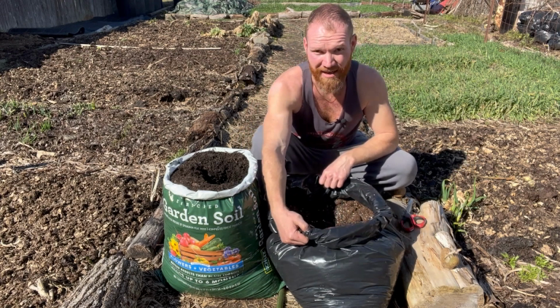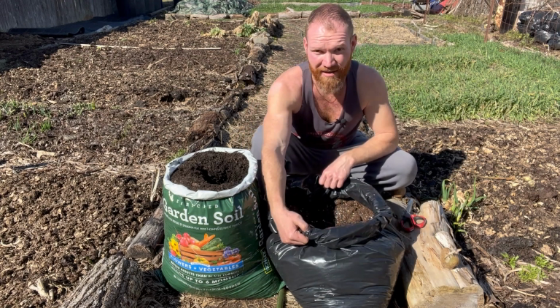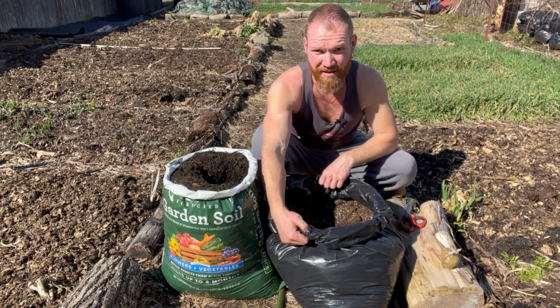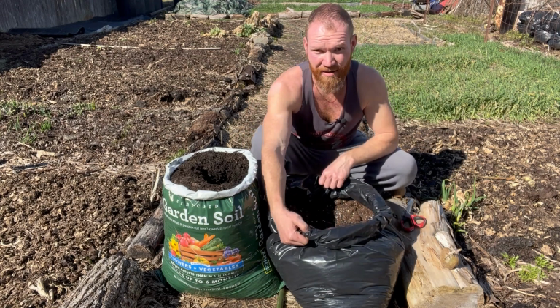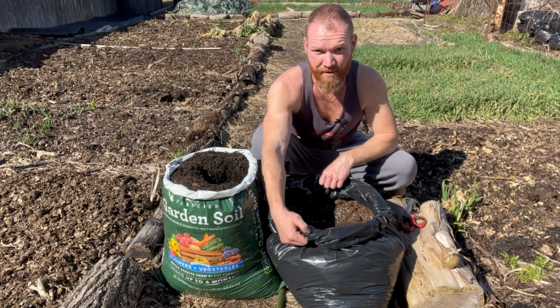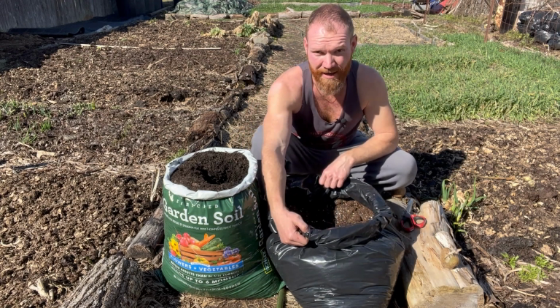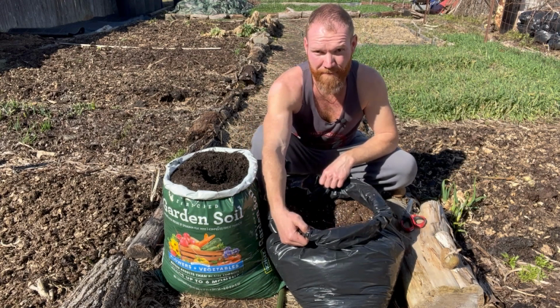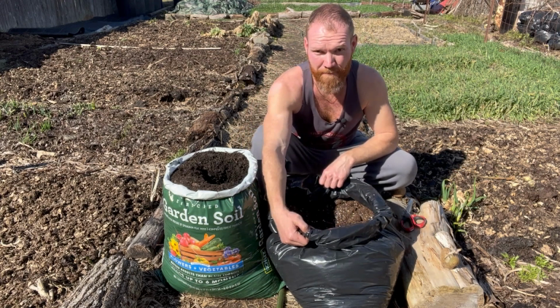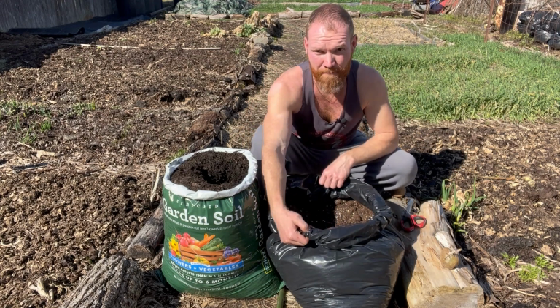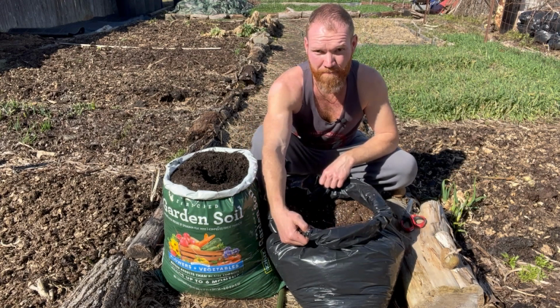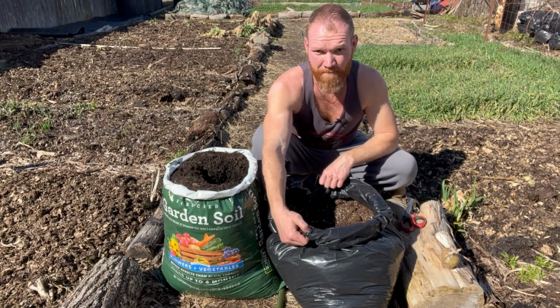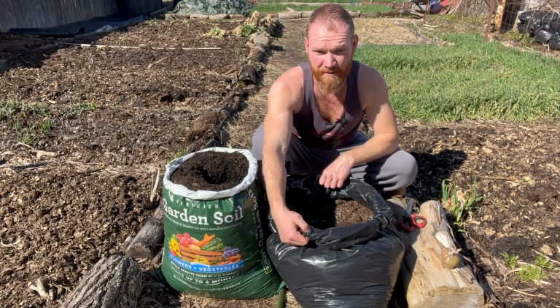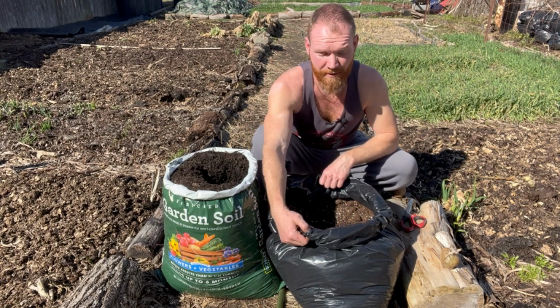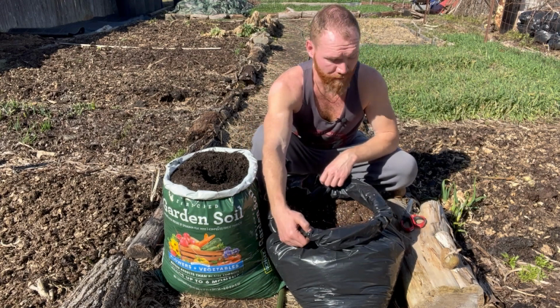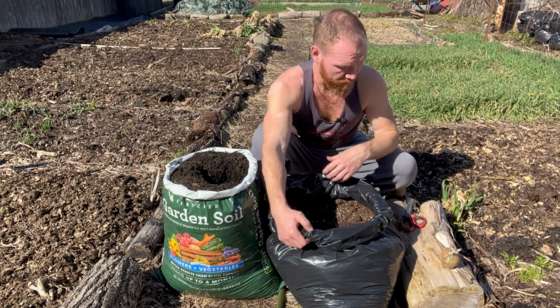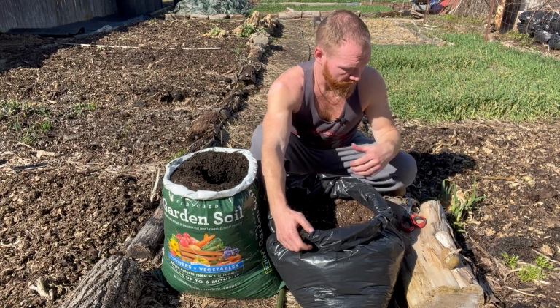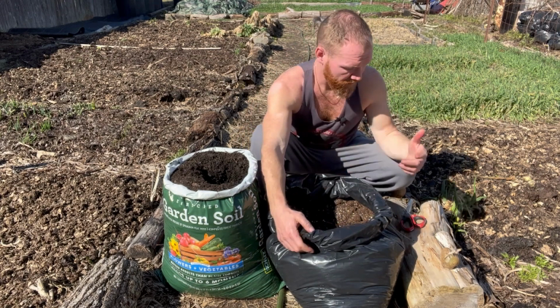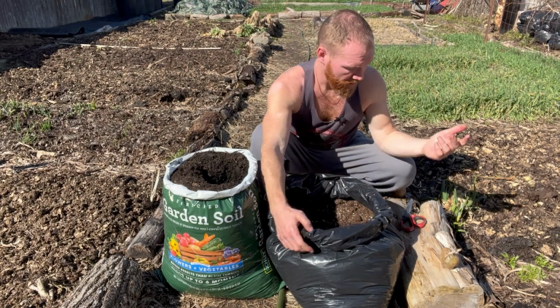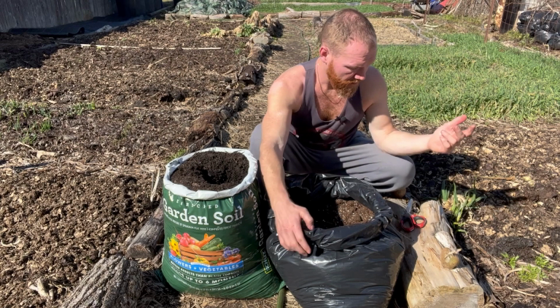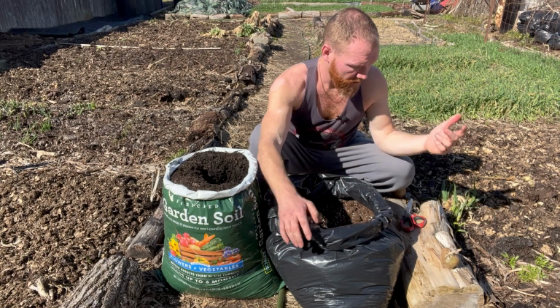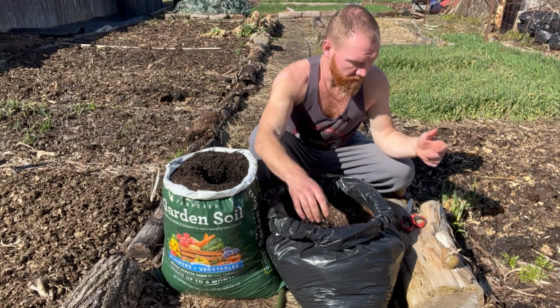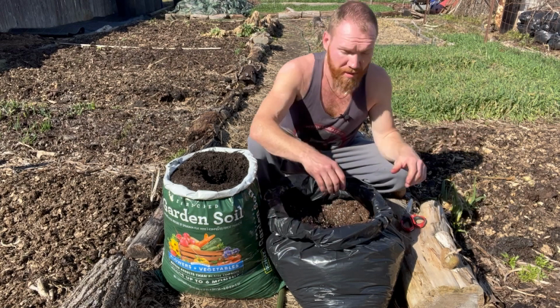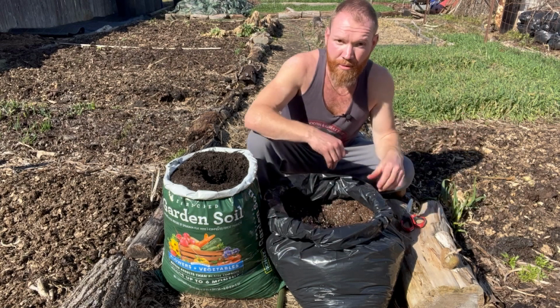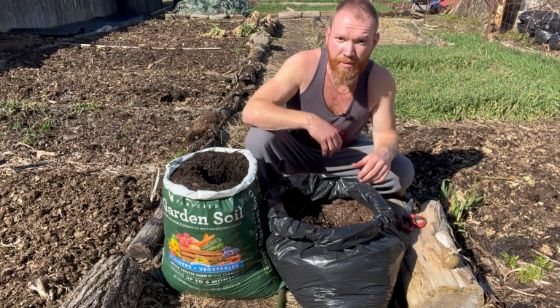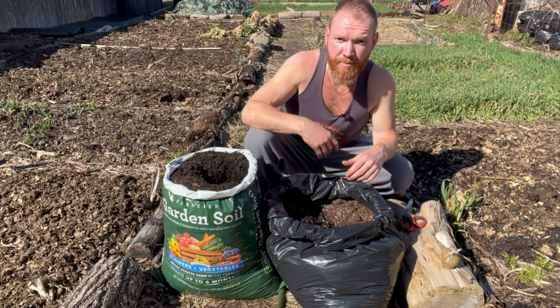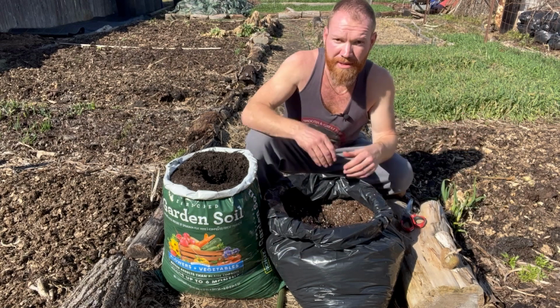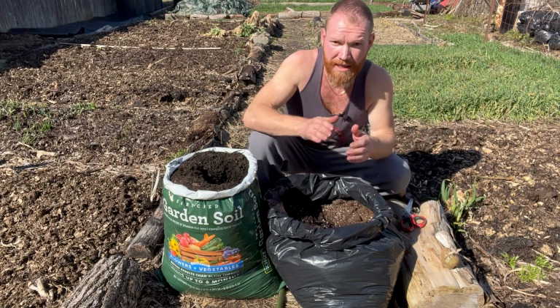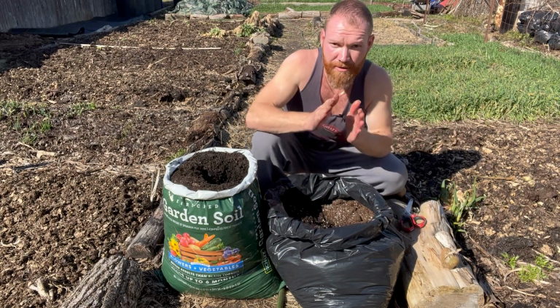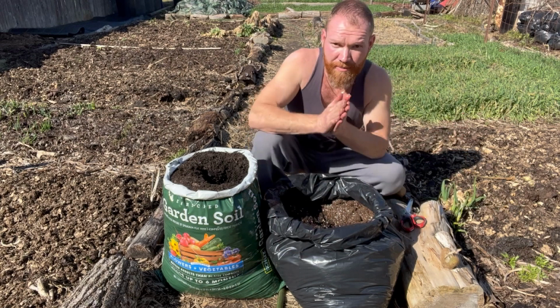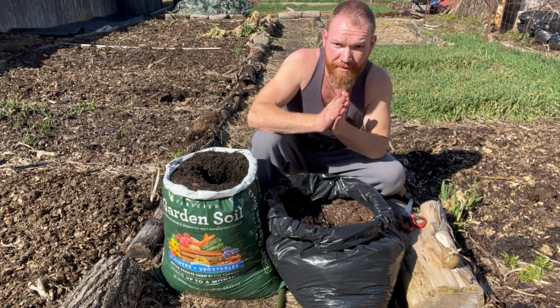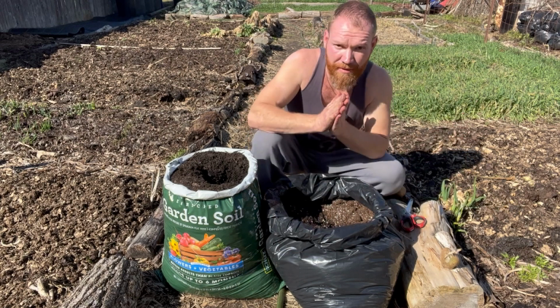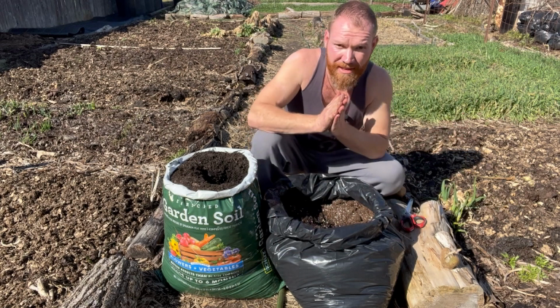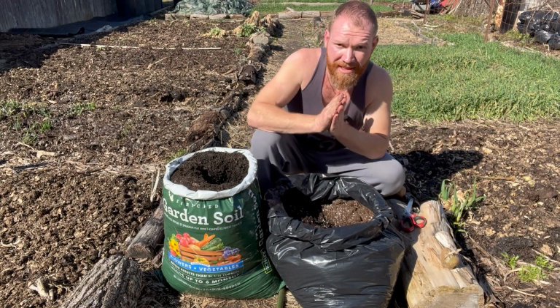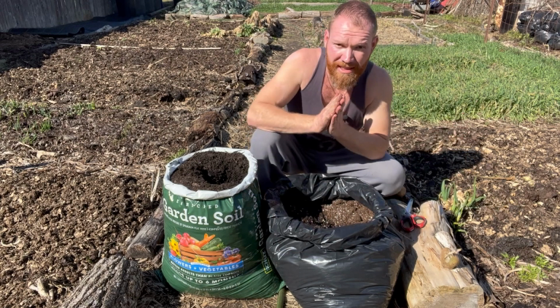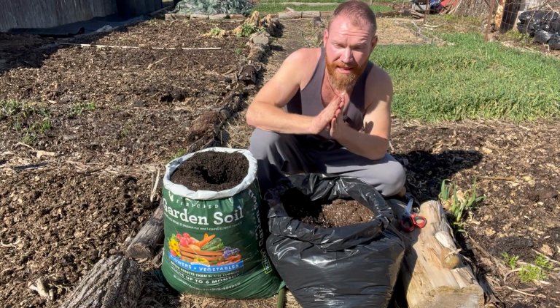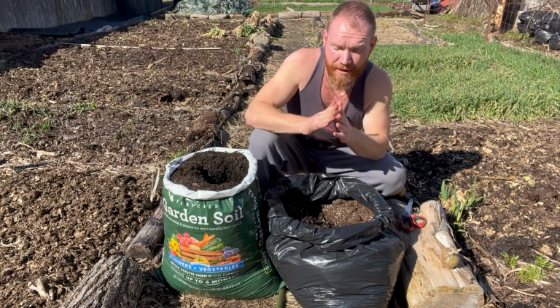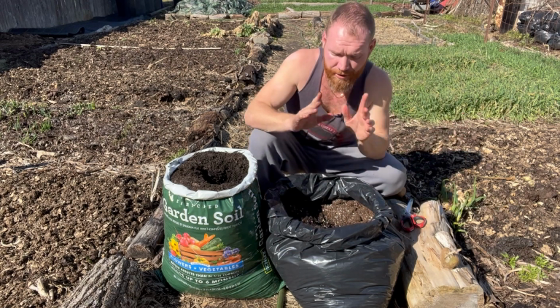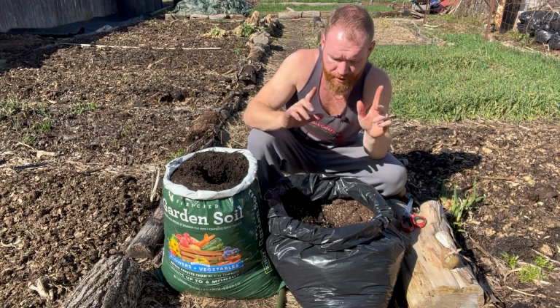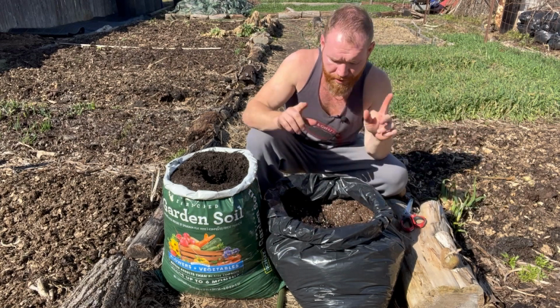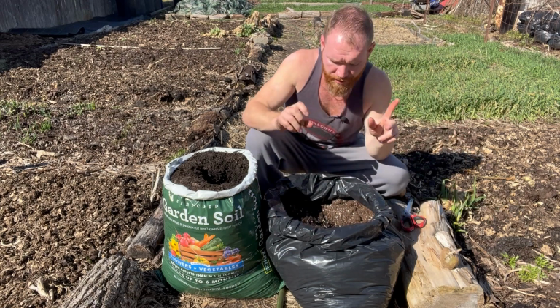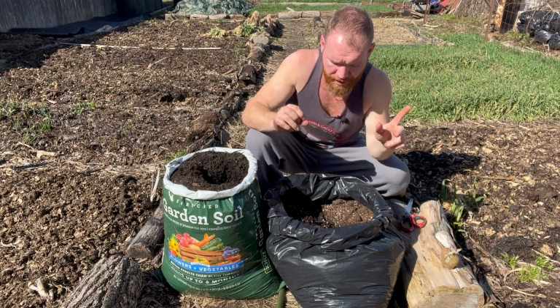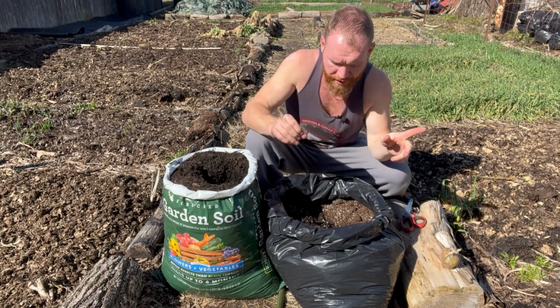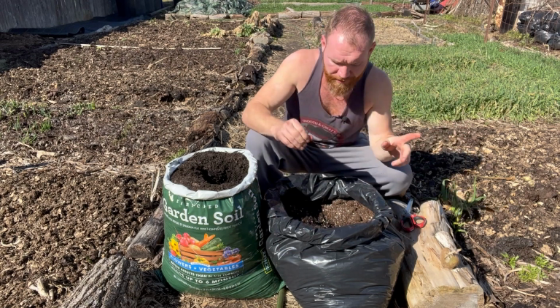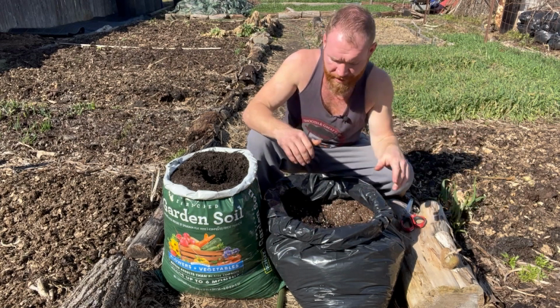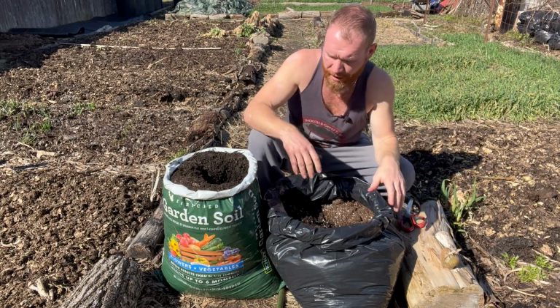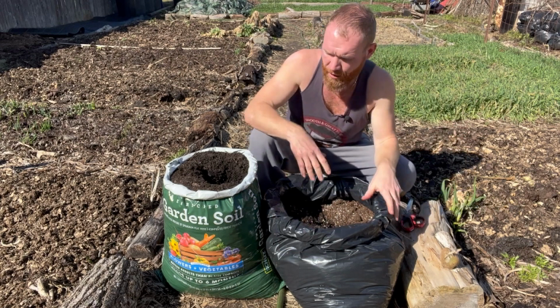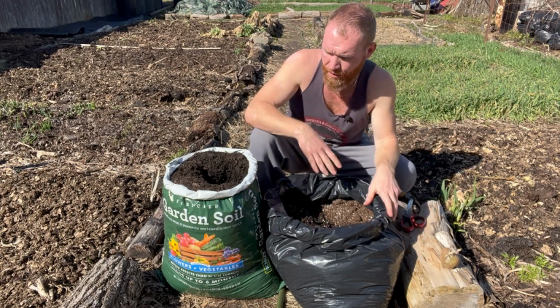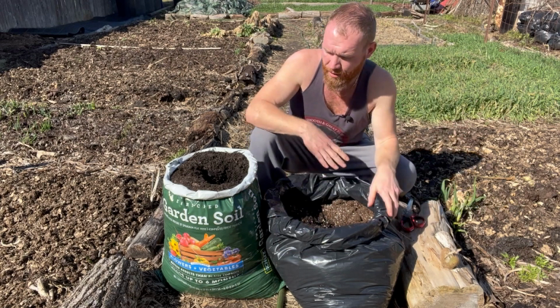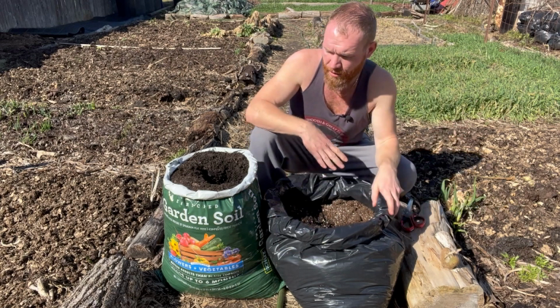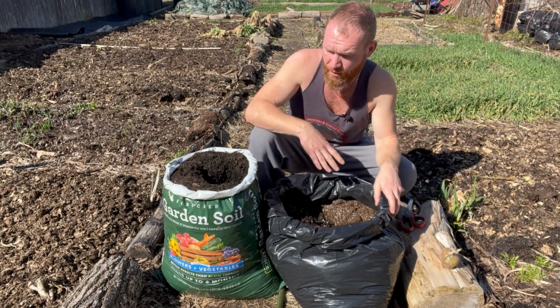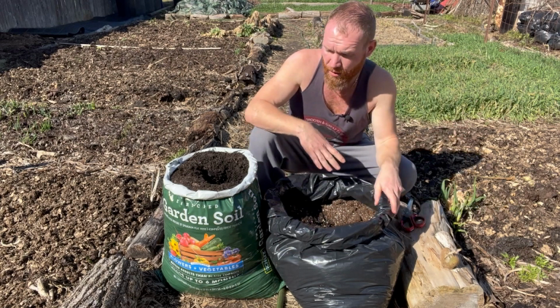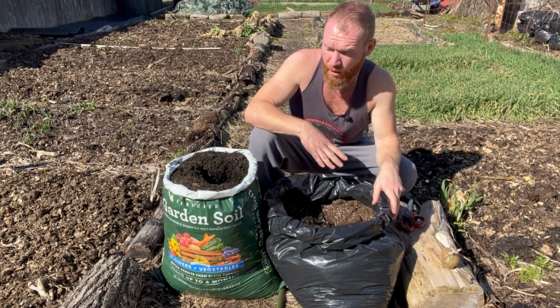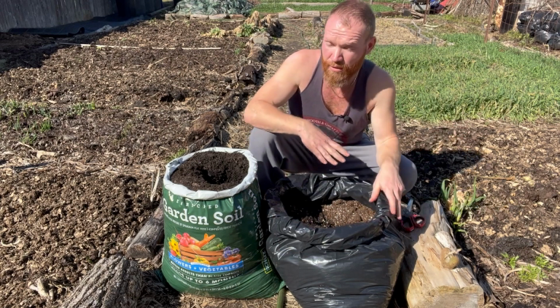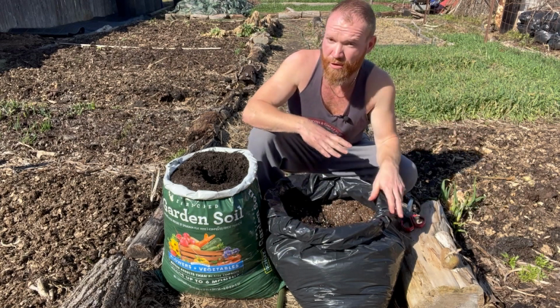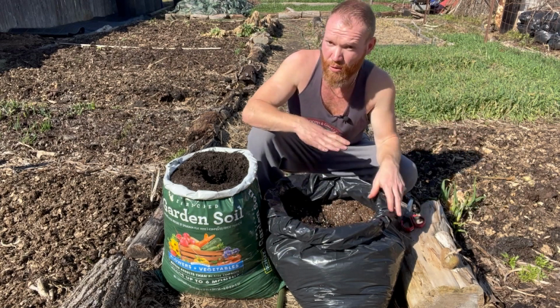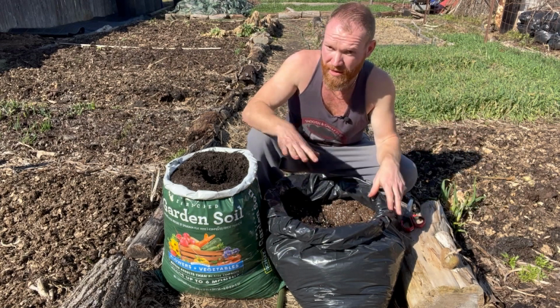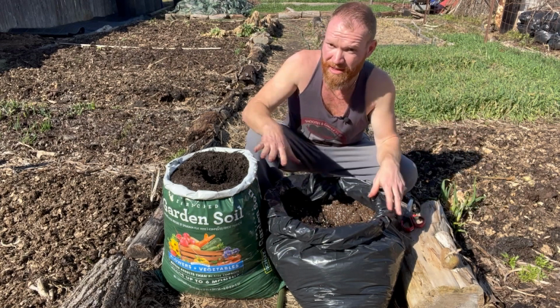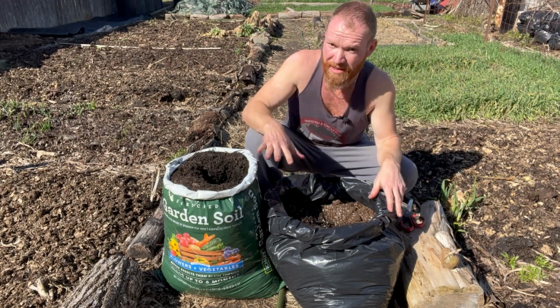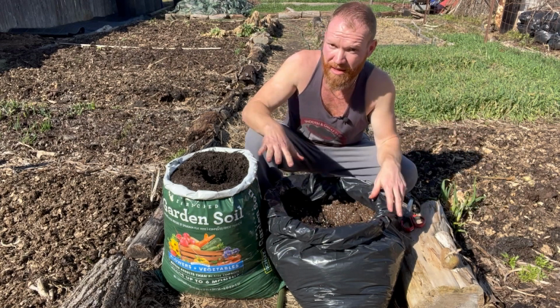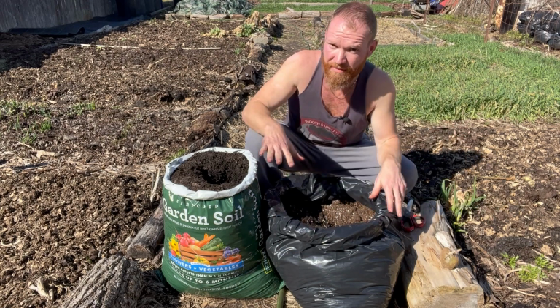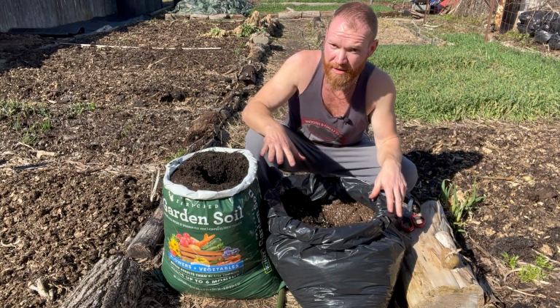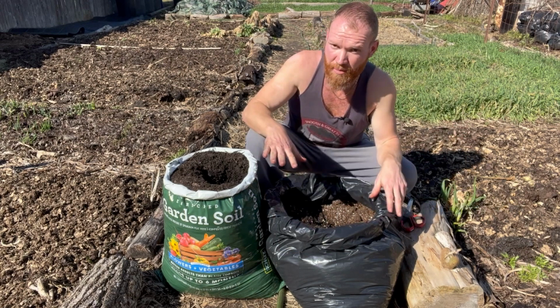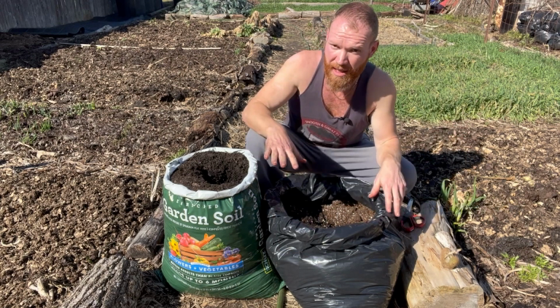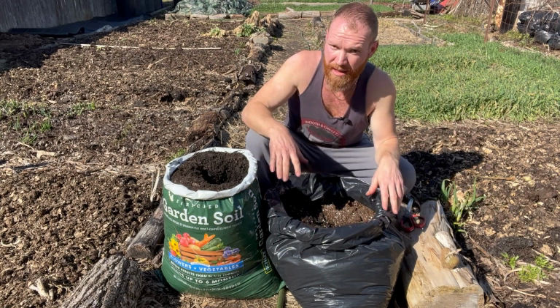Always make sure you poke holes in the bottom — you can turn any bag like this into a raised garden bed. So get growing those potatoes, and in another video I'll show you all sorts of other stuff you can grow this way.